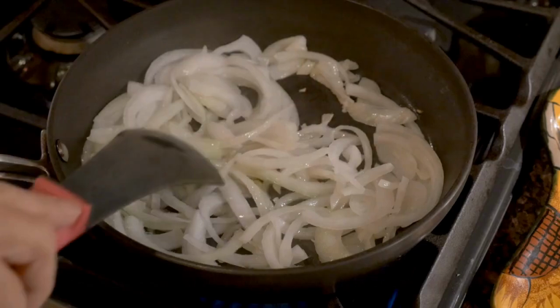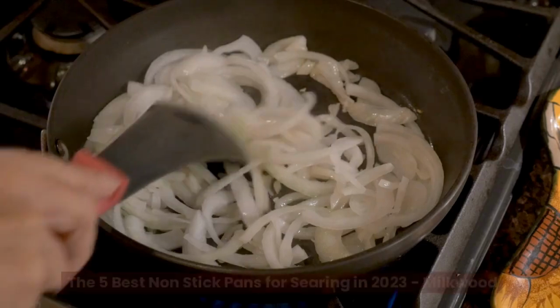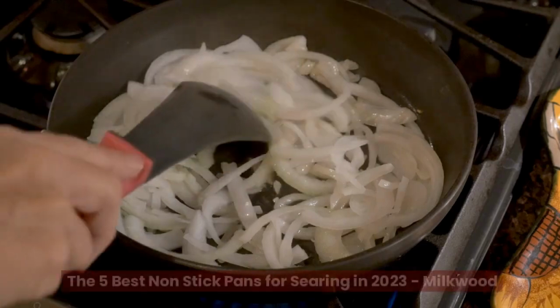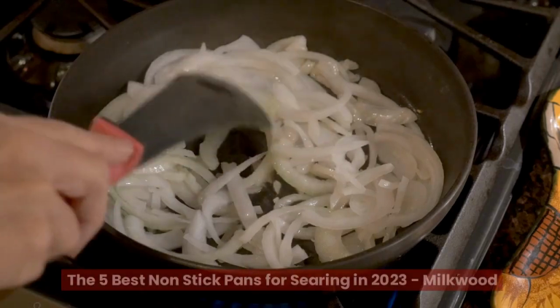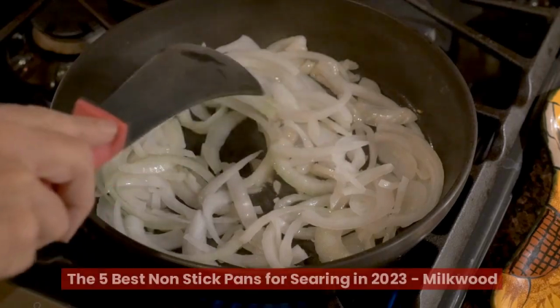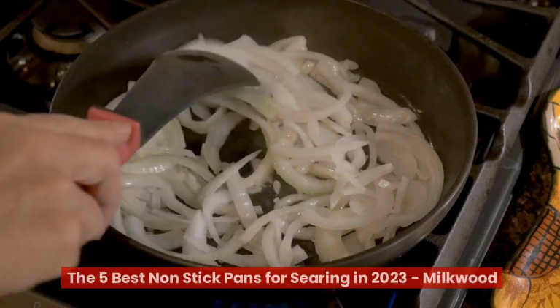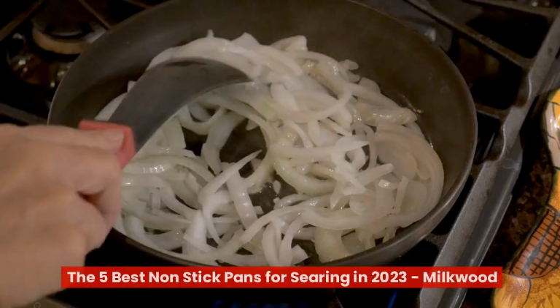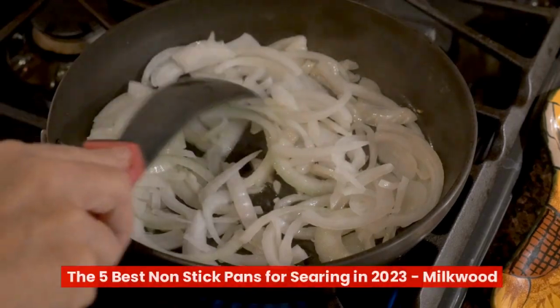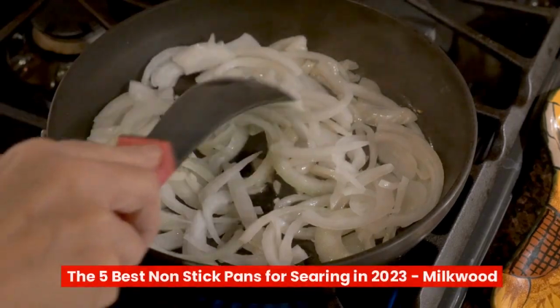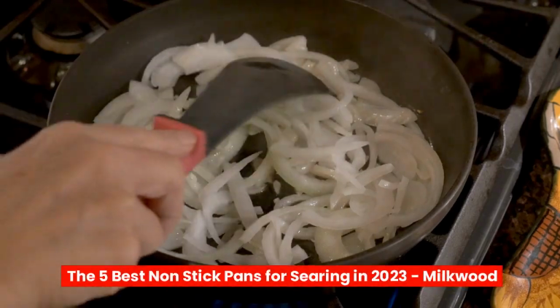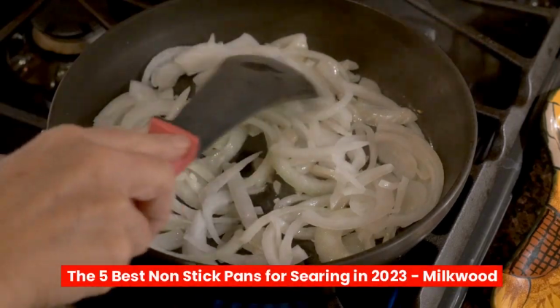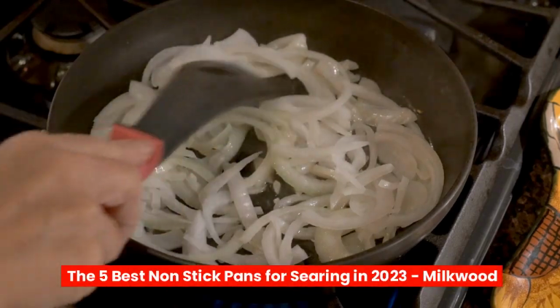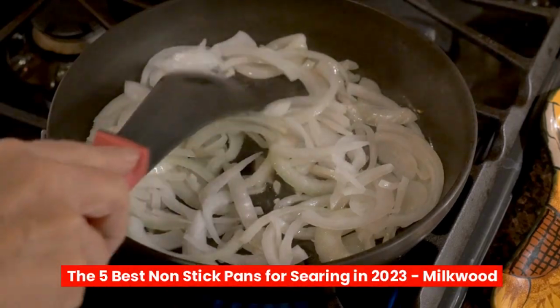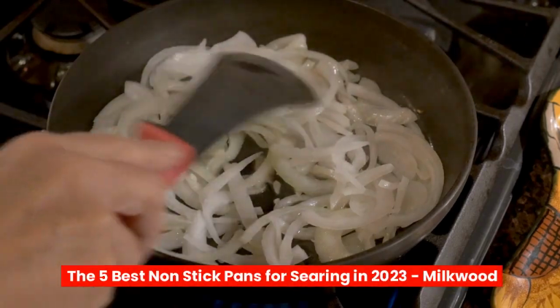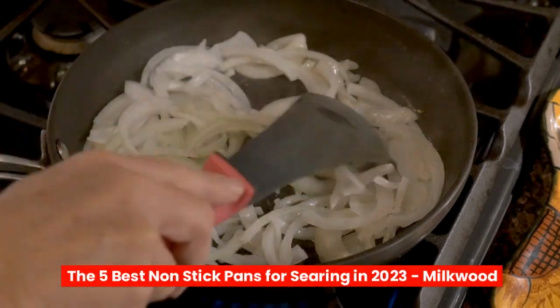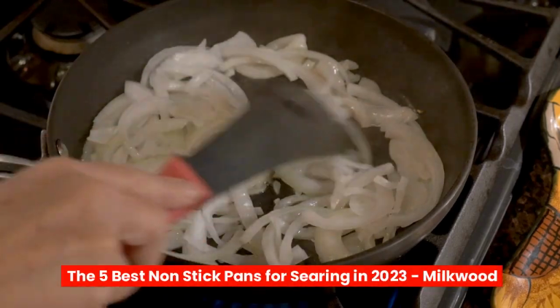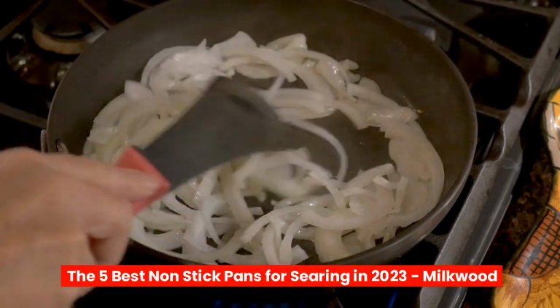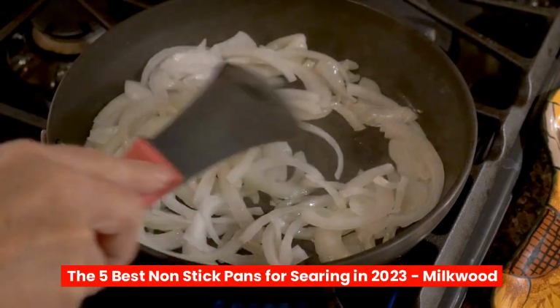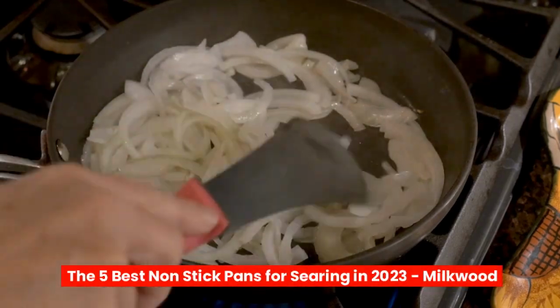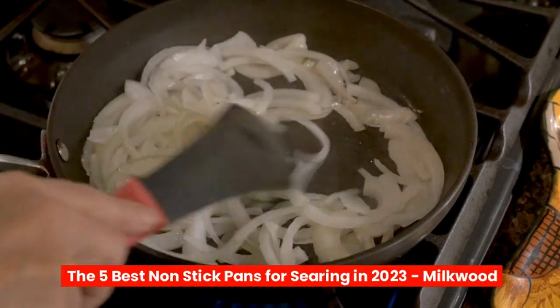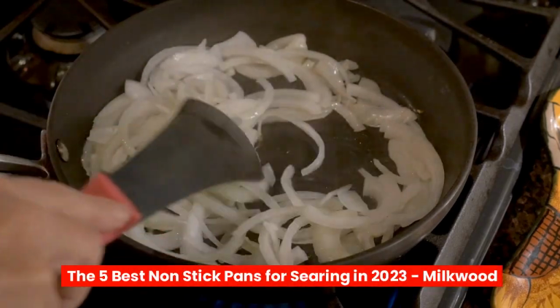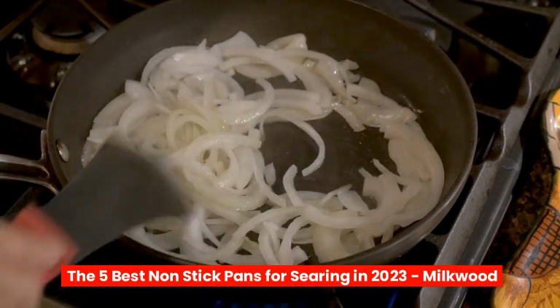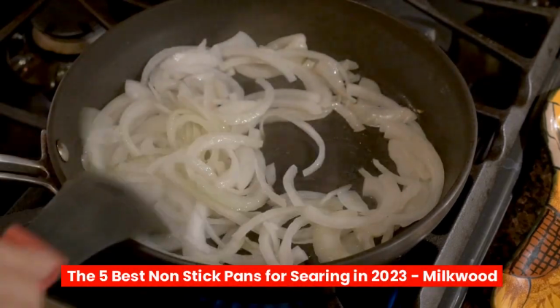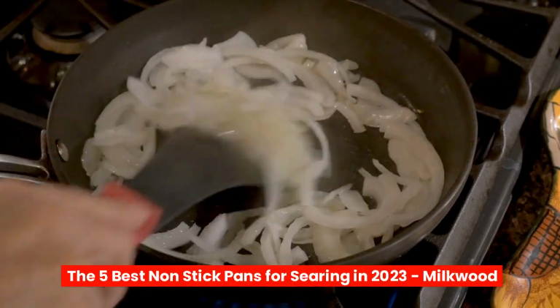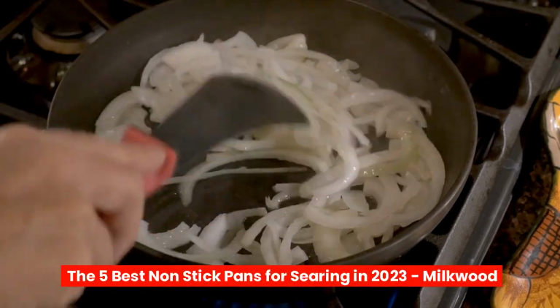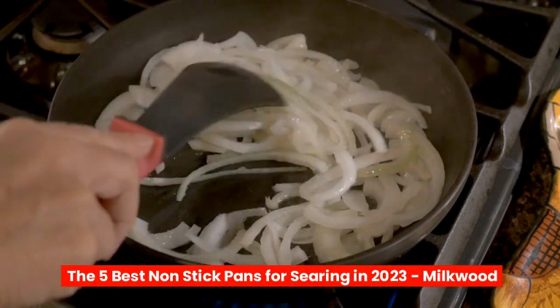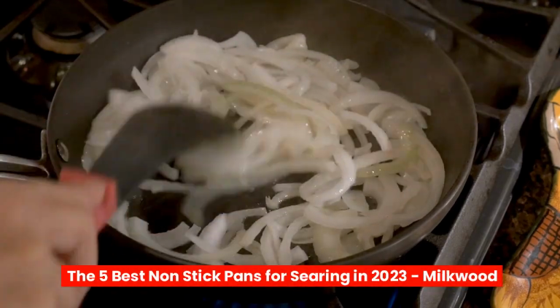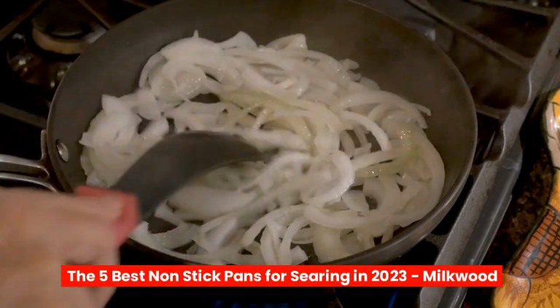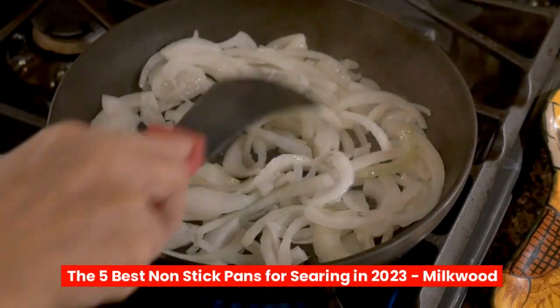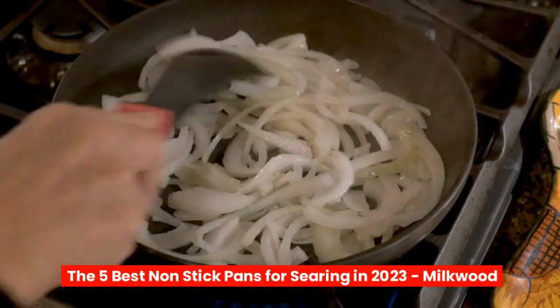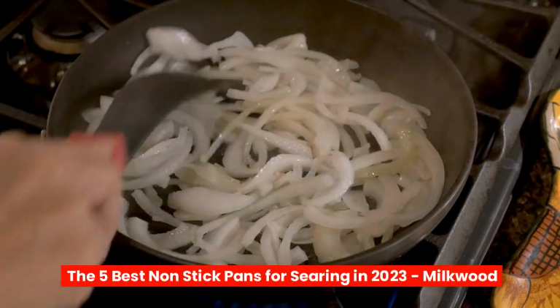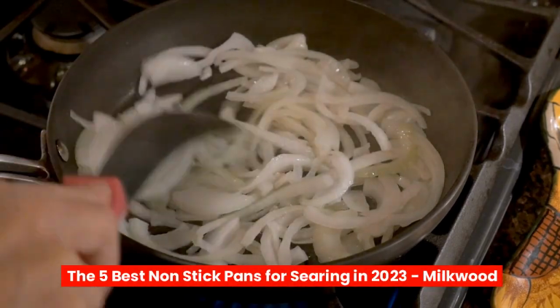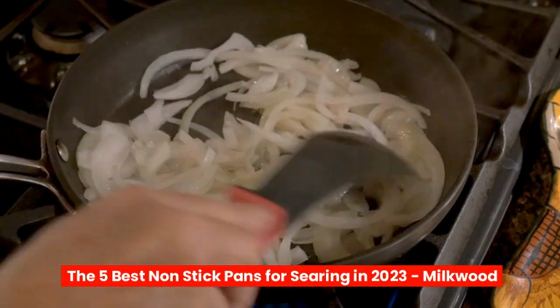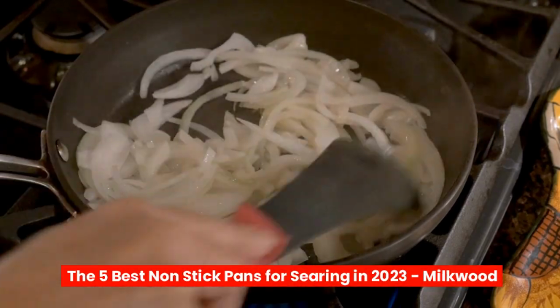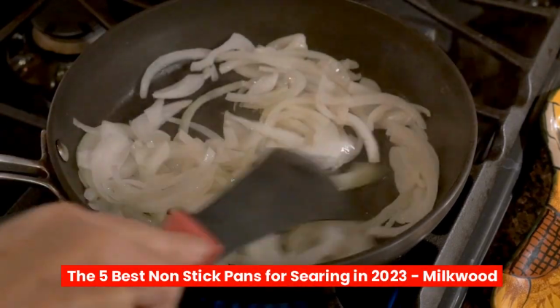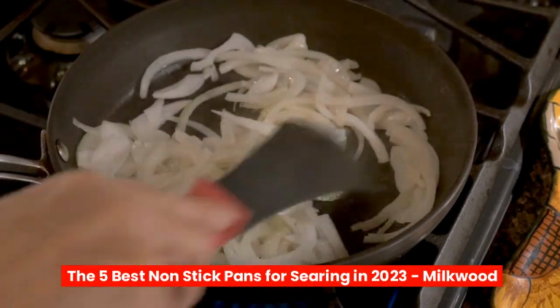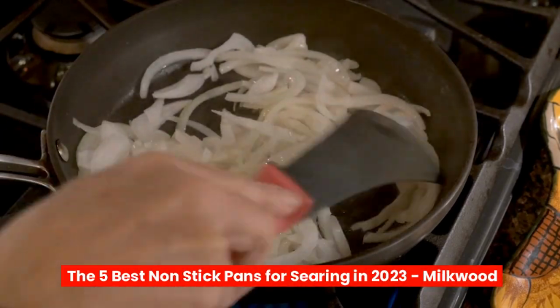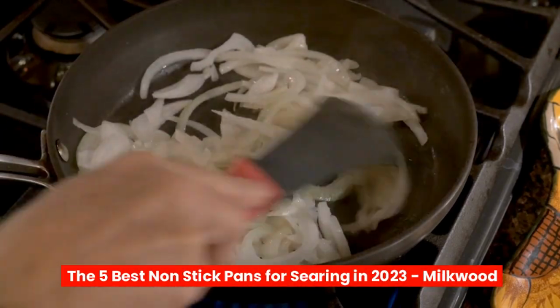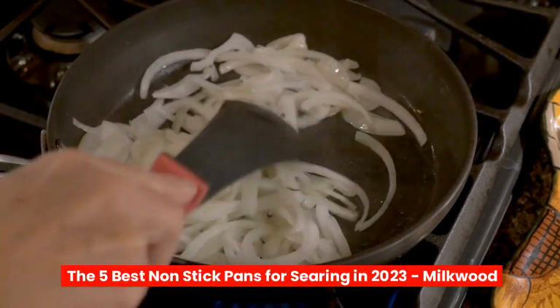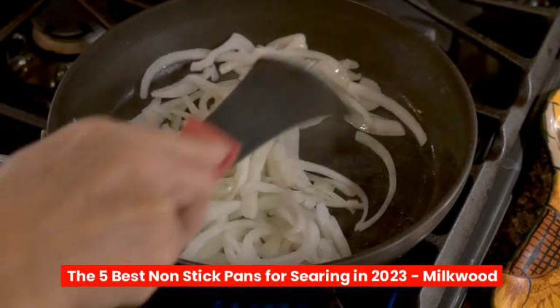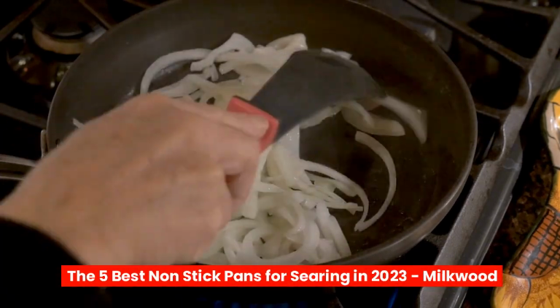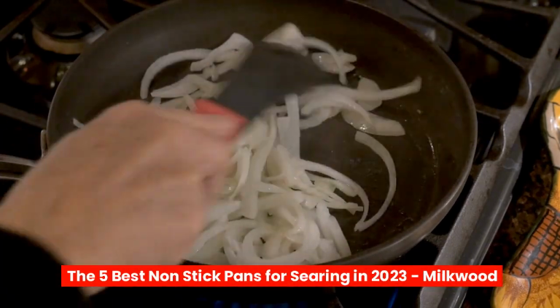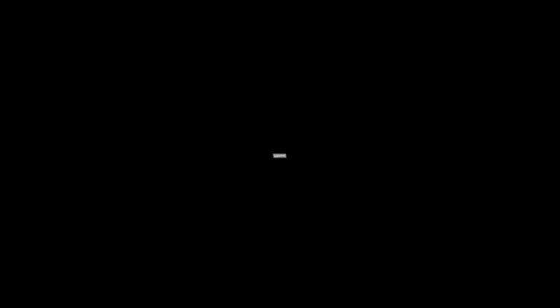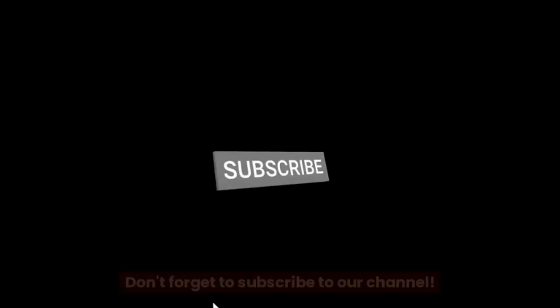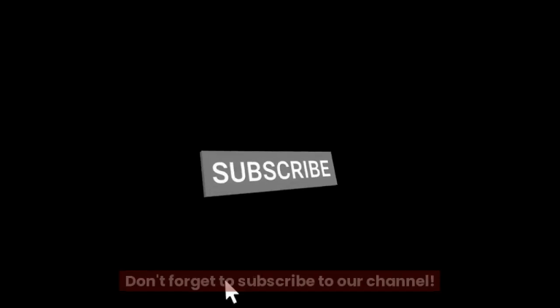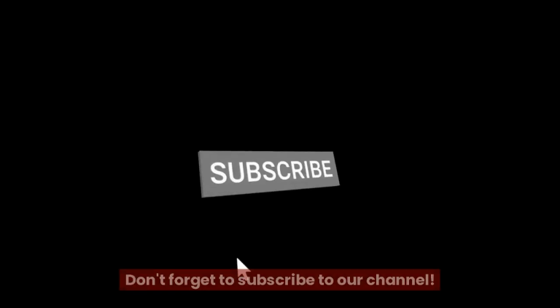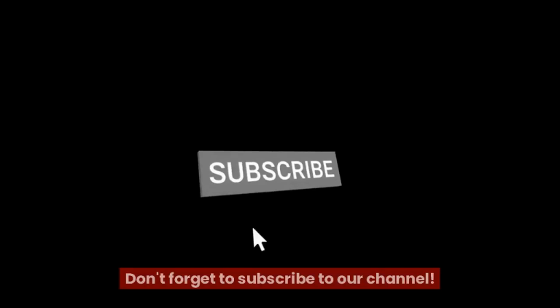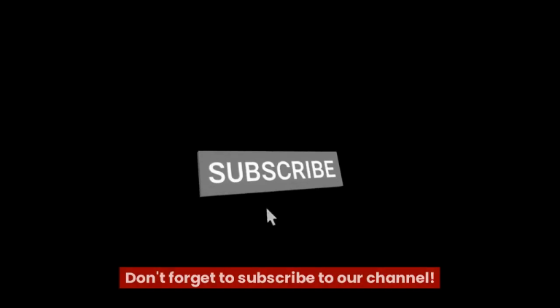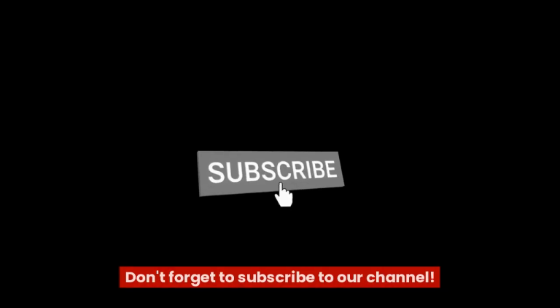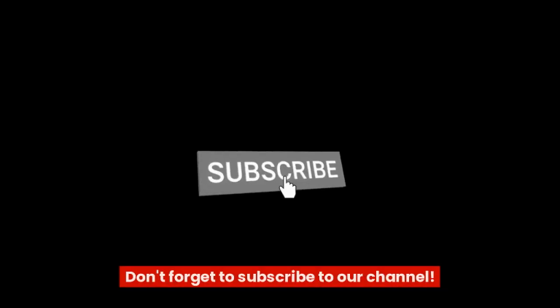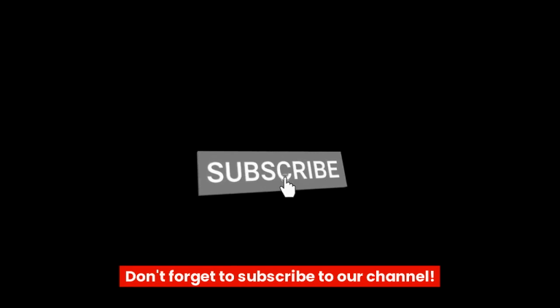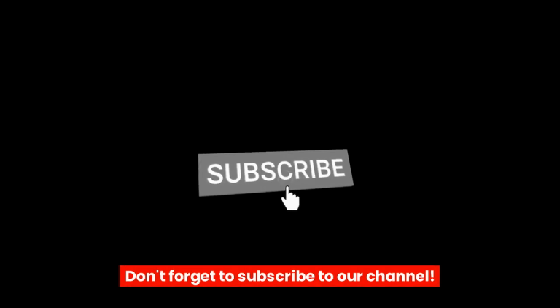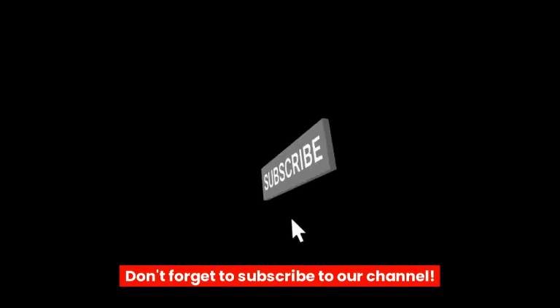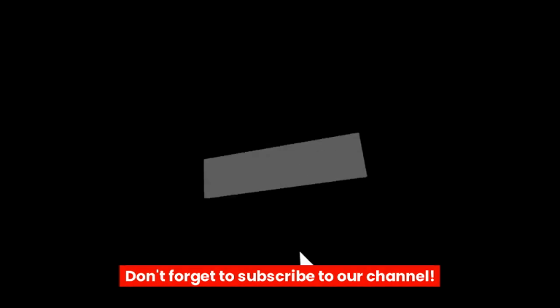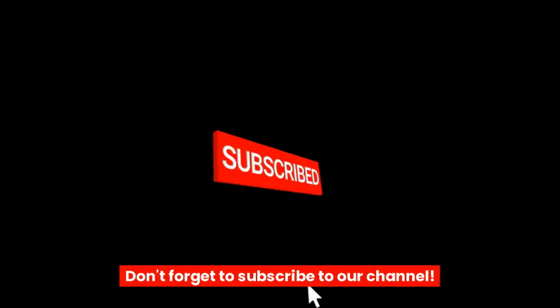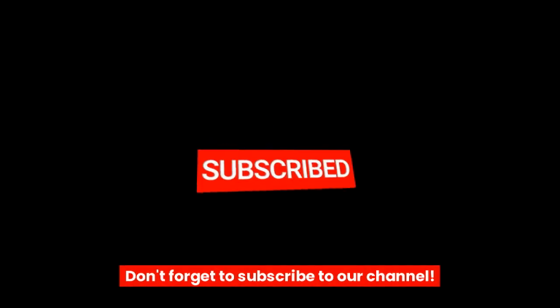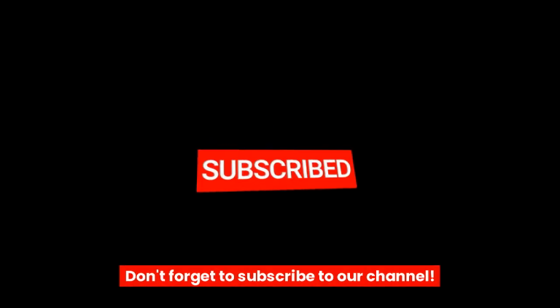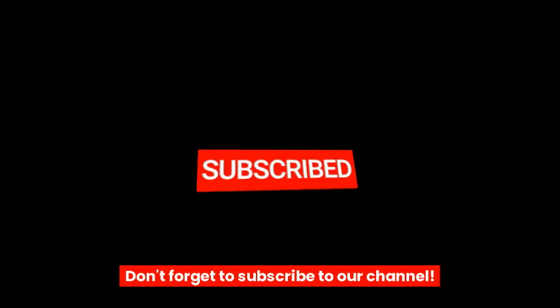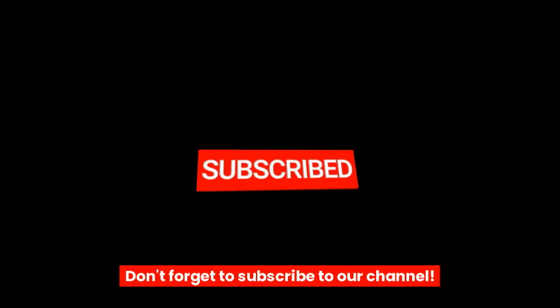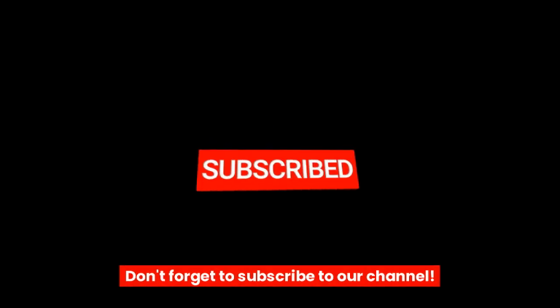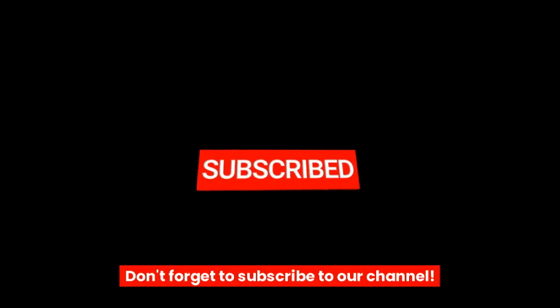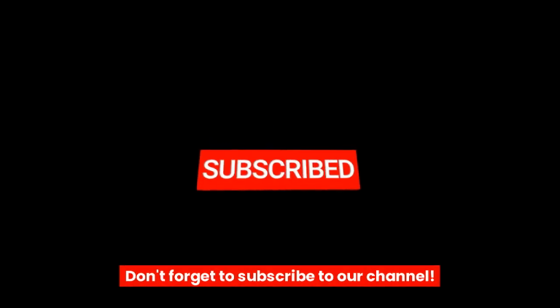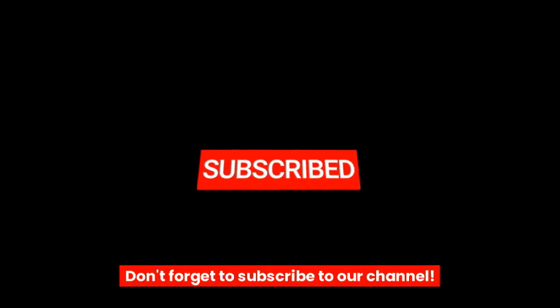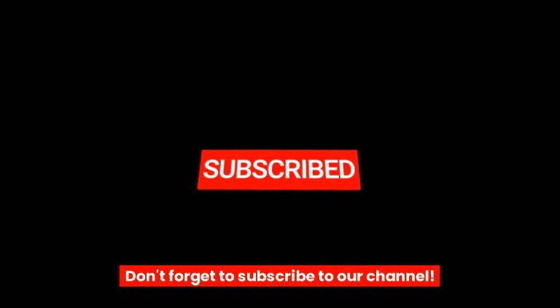The 5 Best Non-Stick Pans for Searing in 2023. Don't forget to subscribe to our channel.